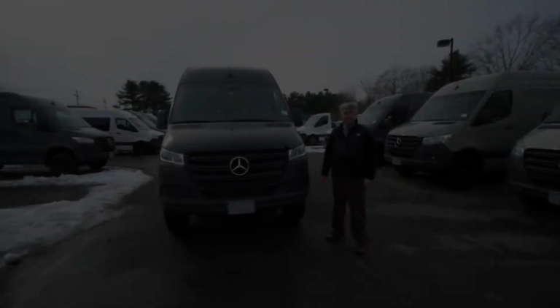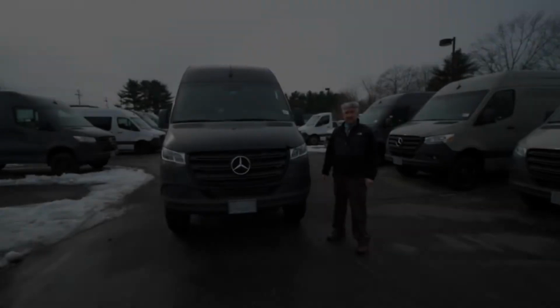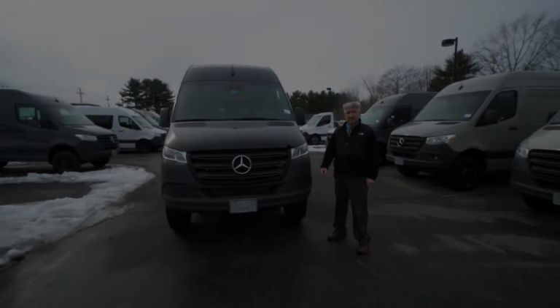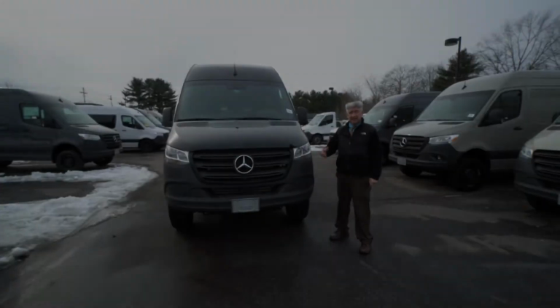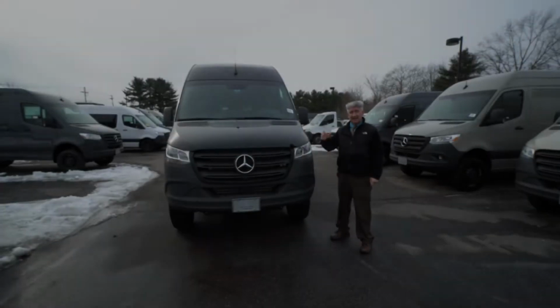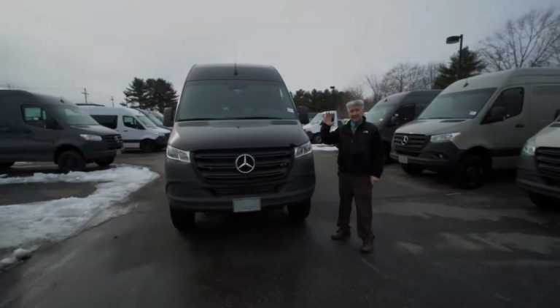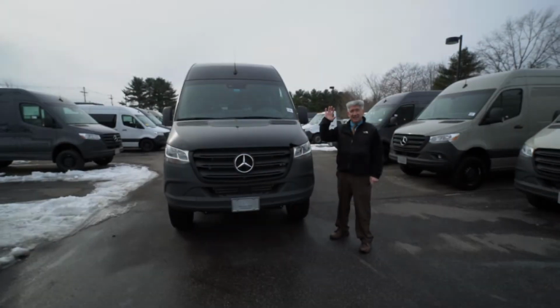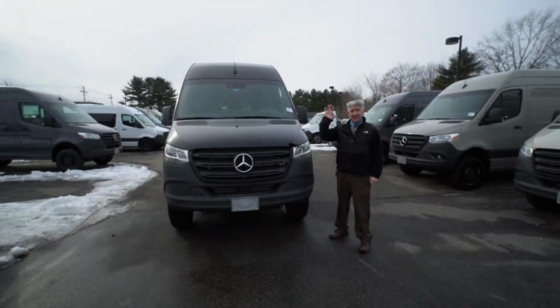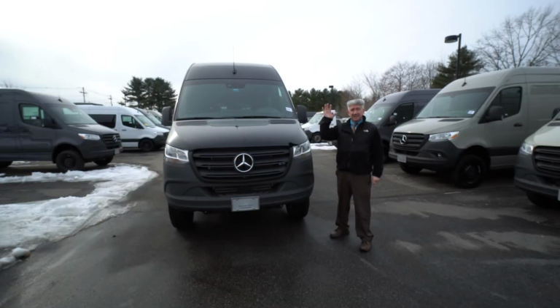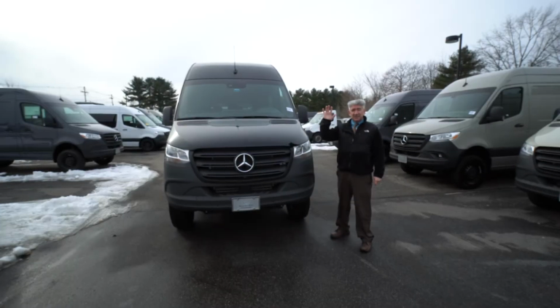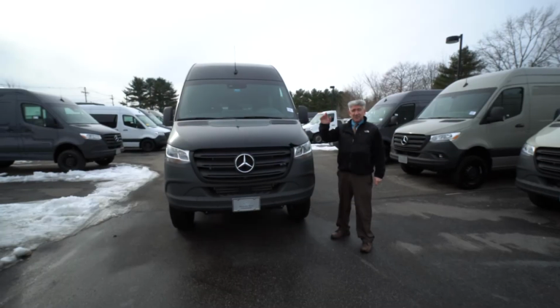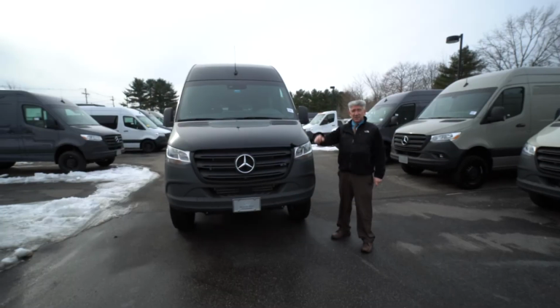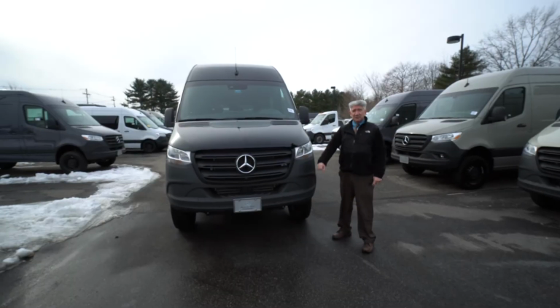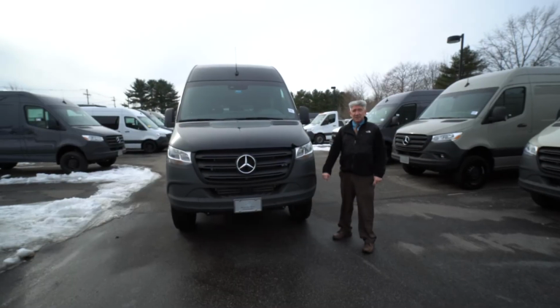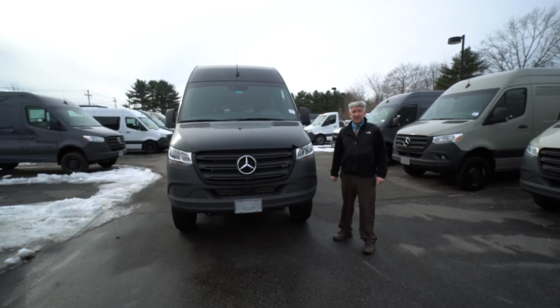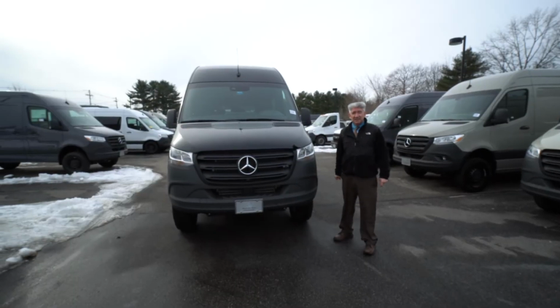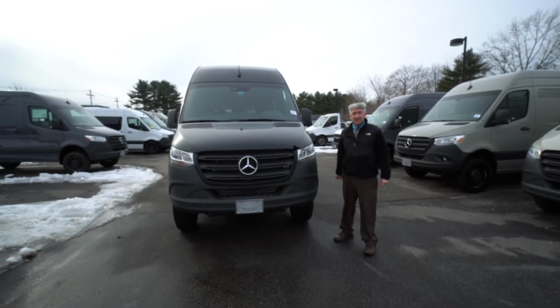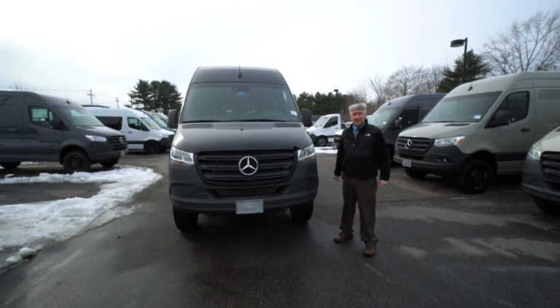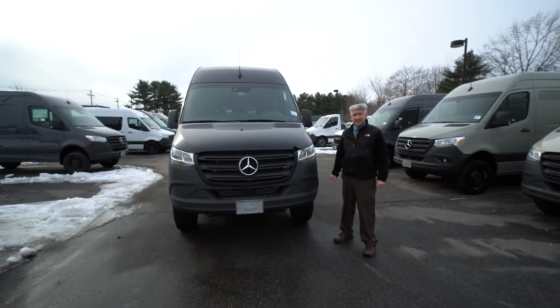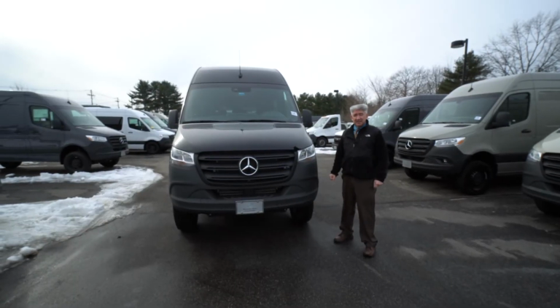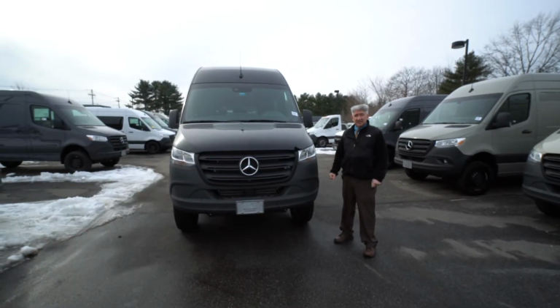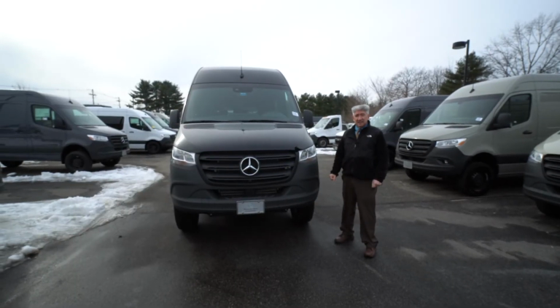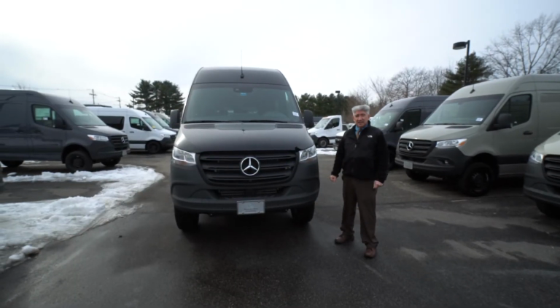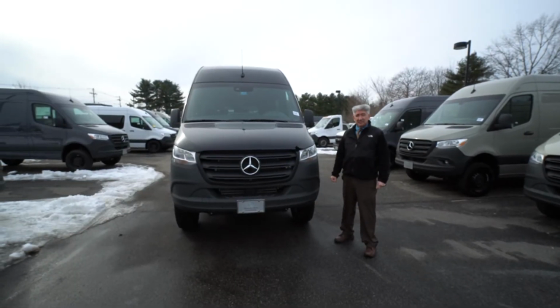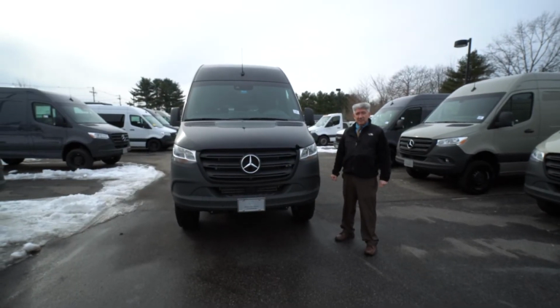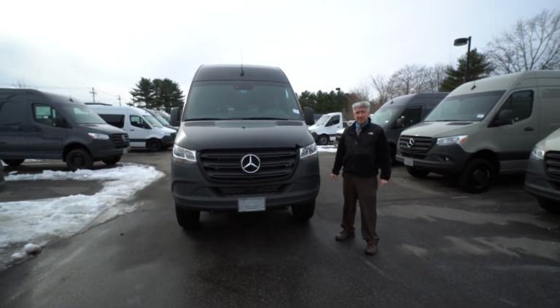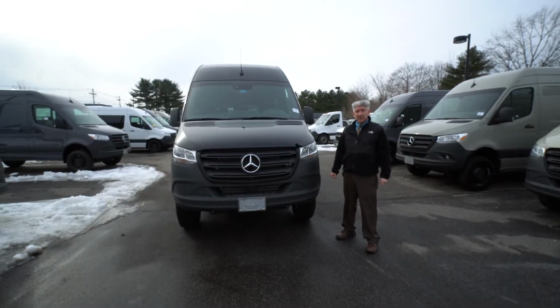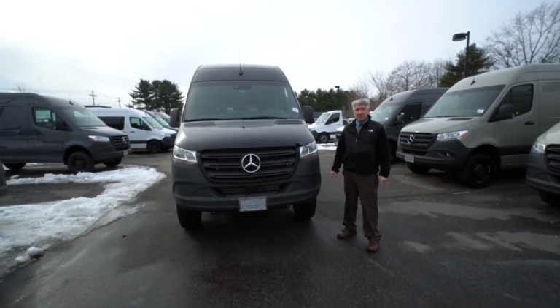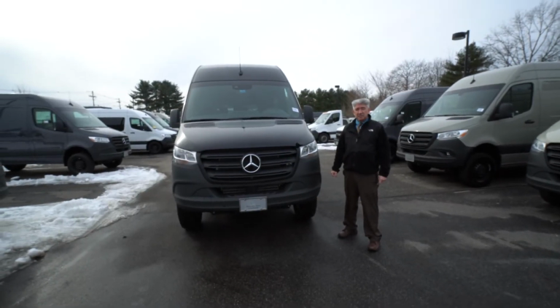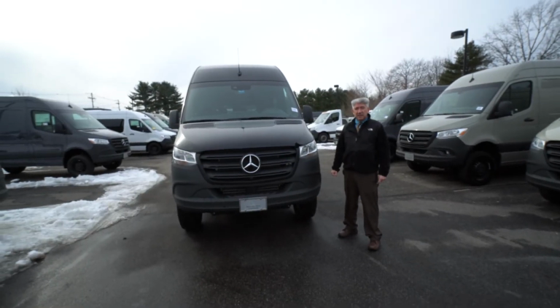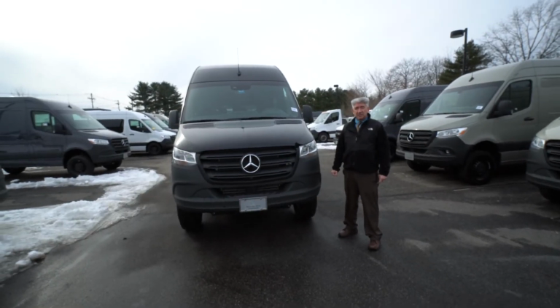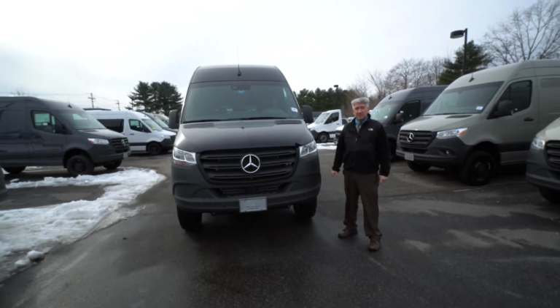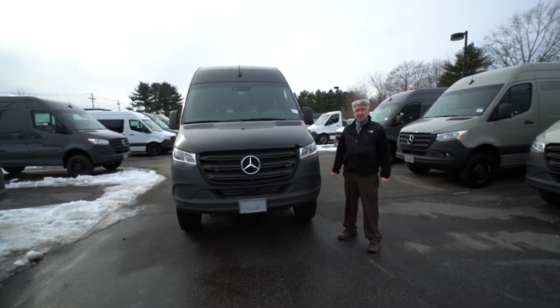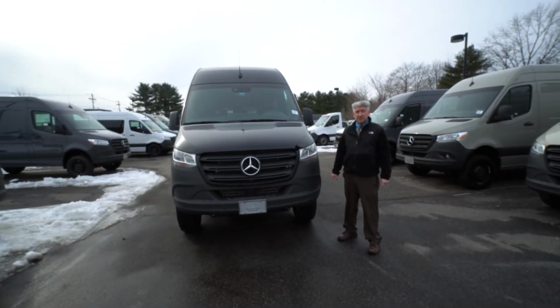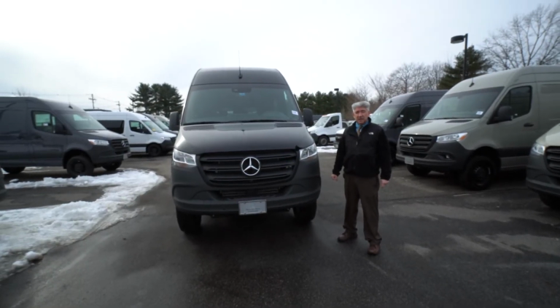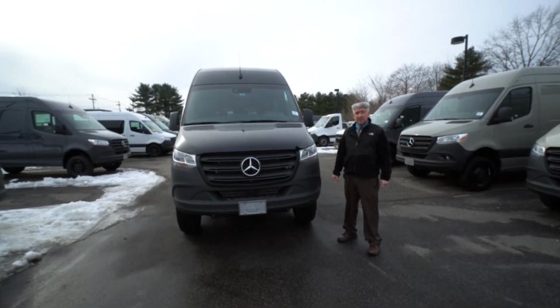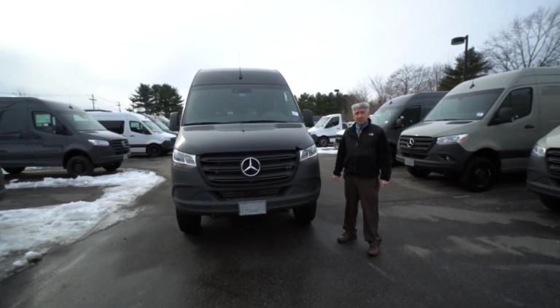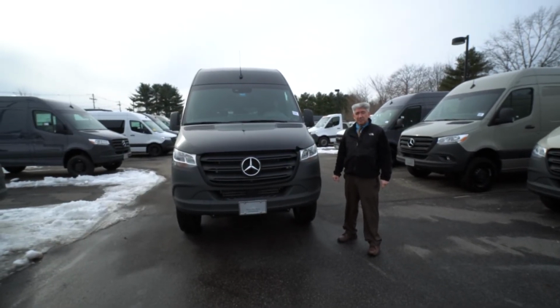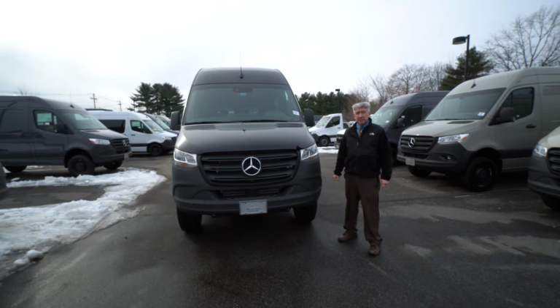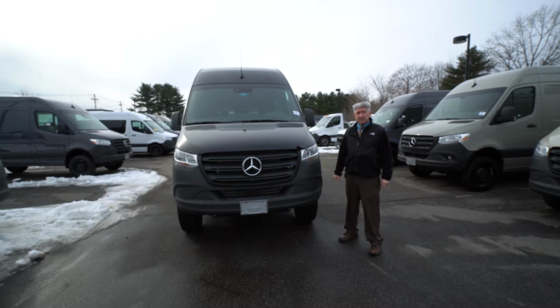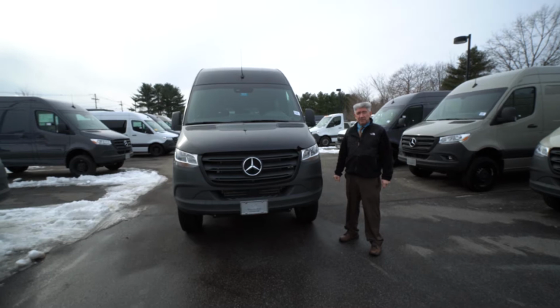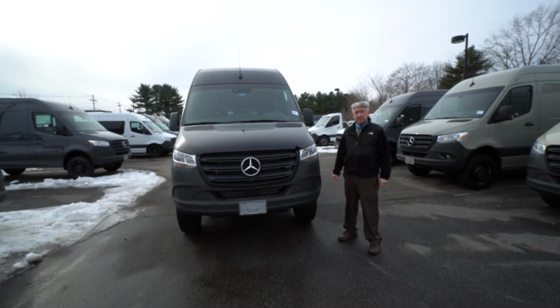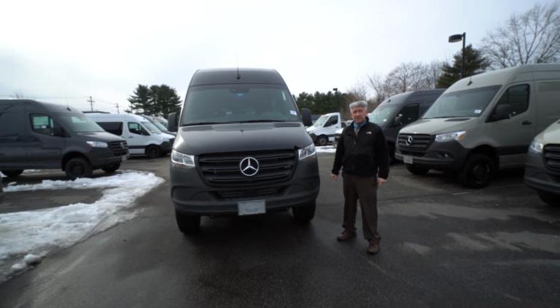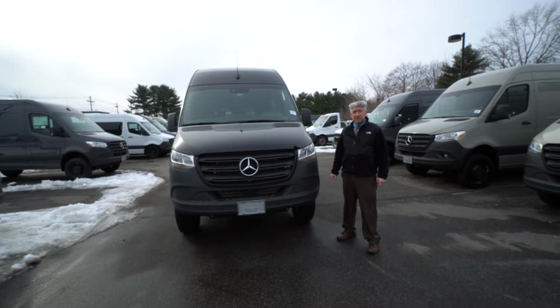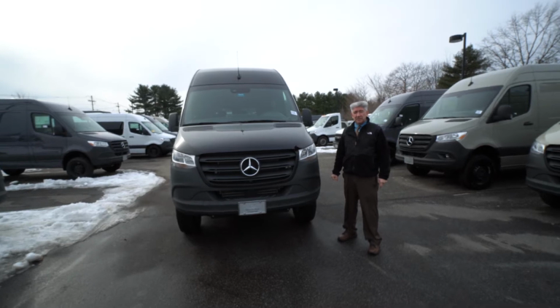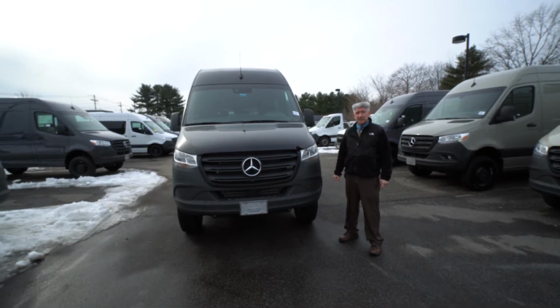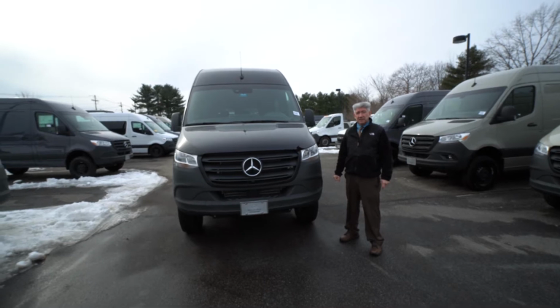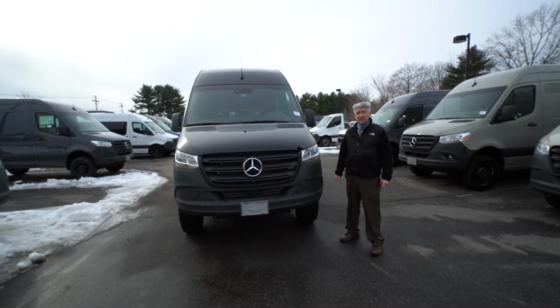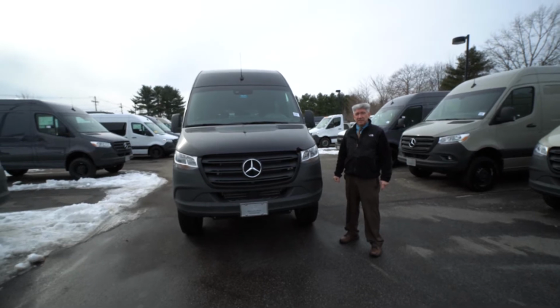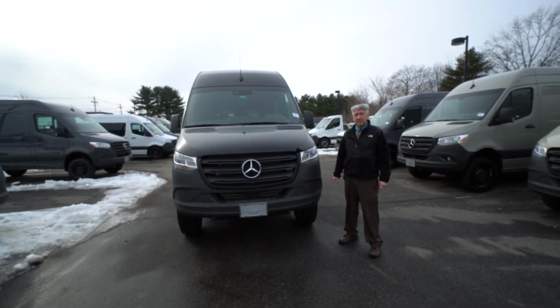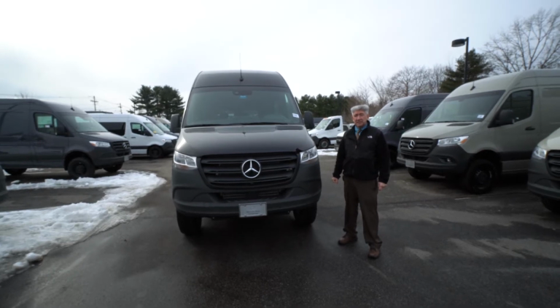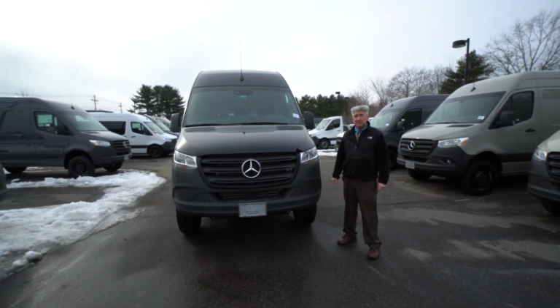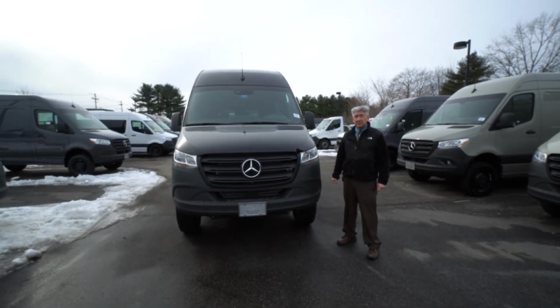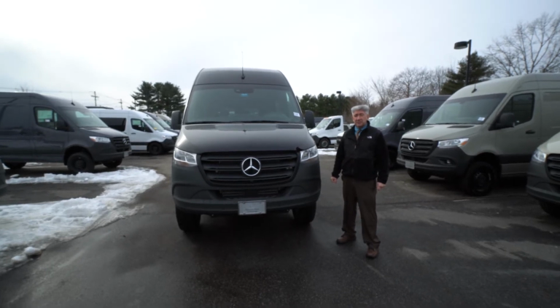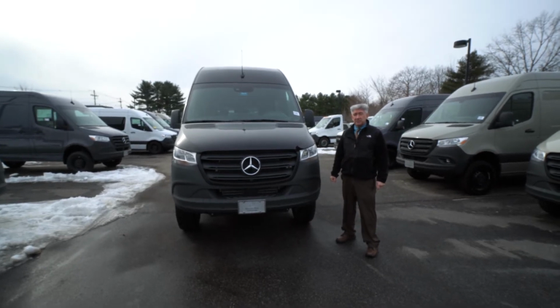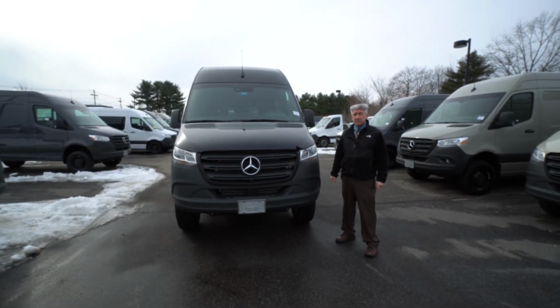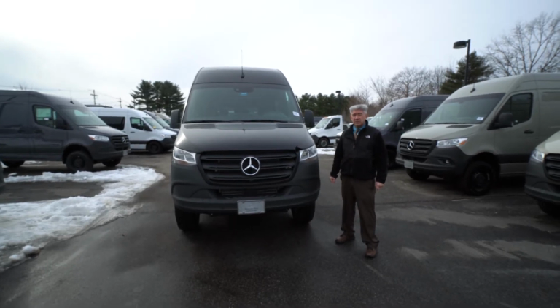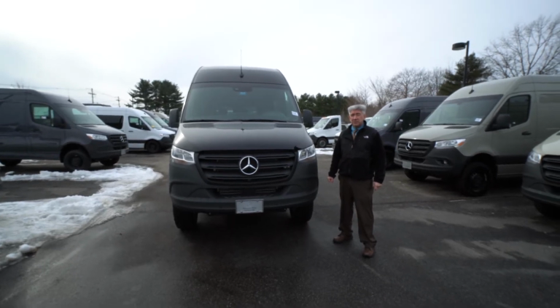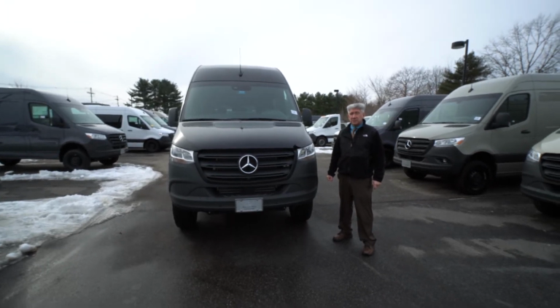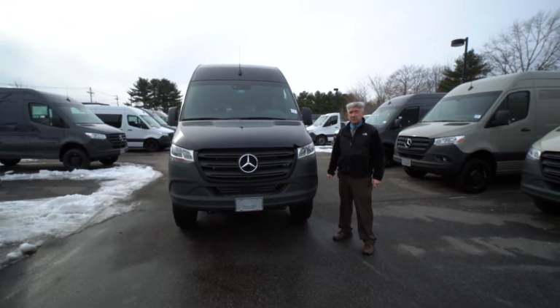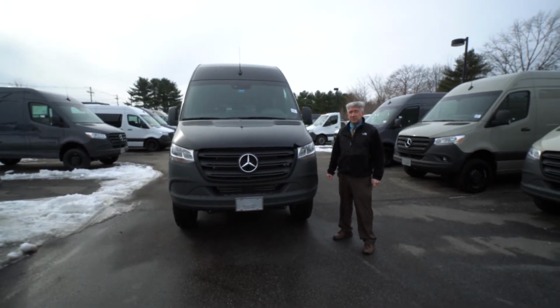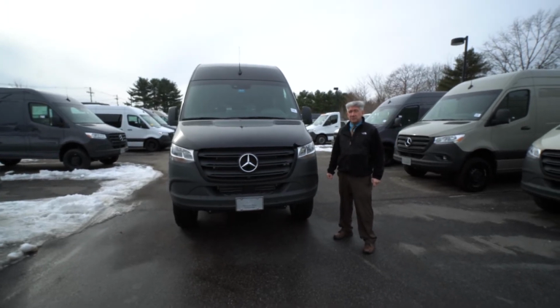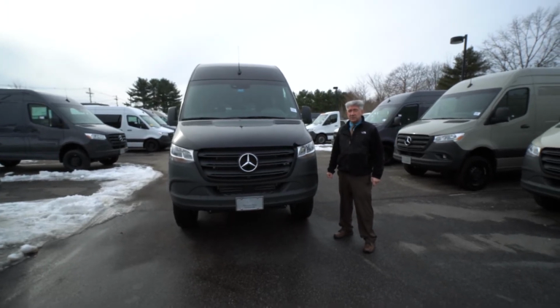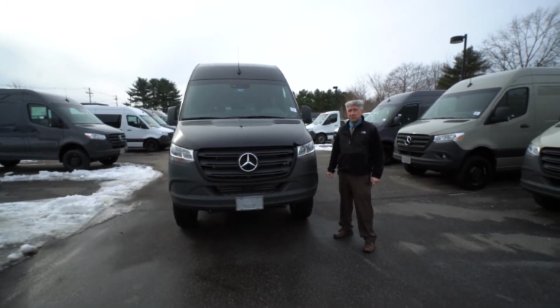Hi, Tony Fennell, Mercedes-Benz of Scarborough, Maine. My cell is 978-764-1232.